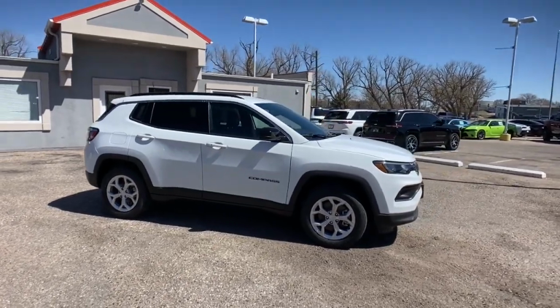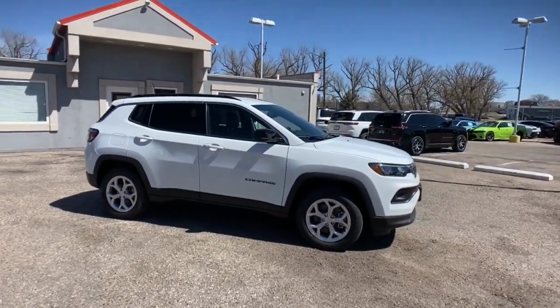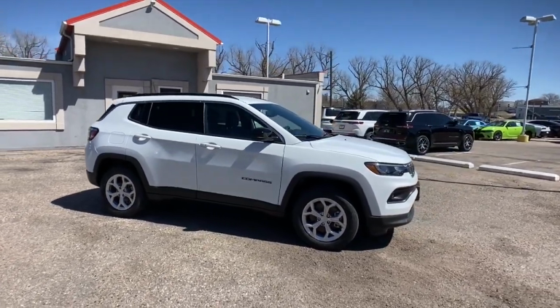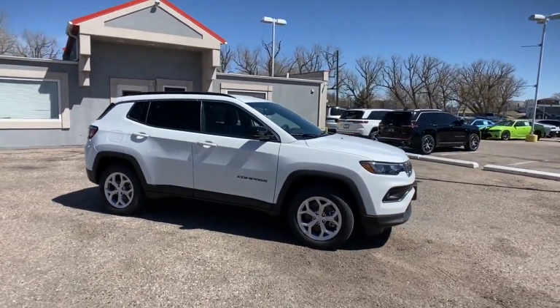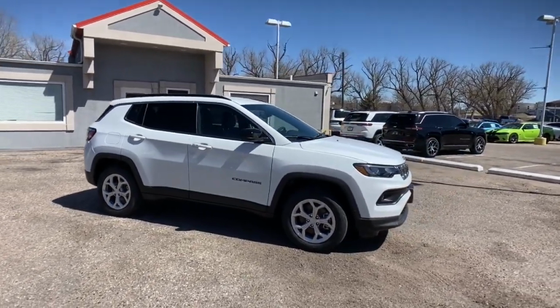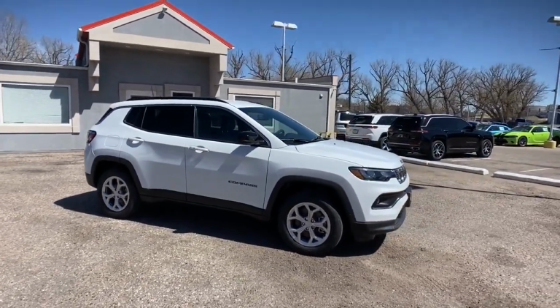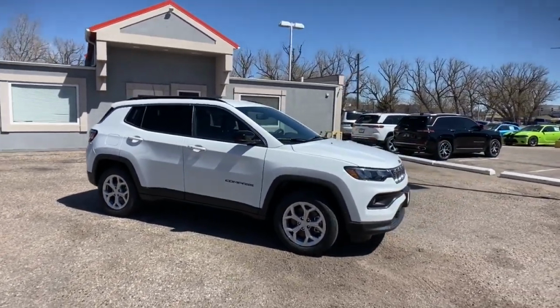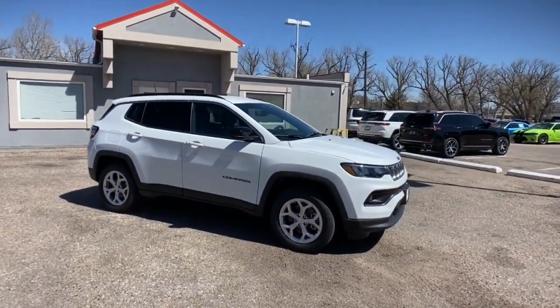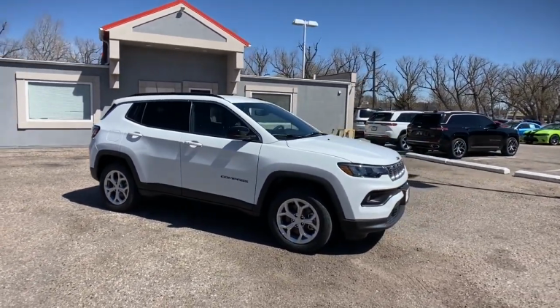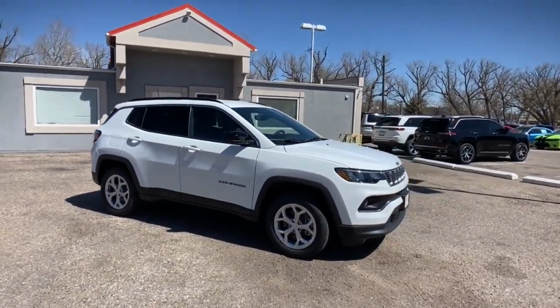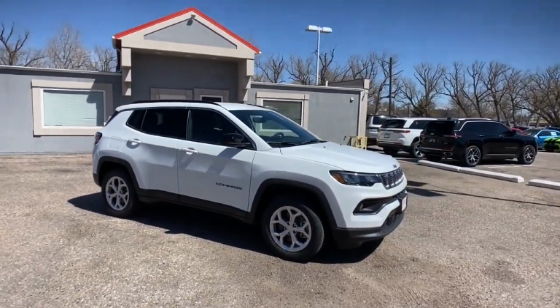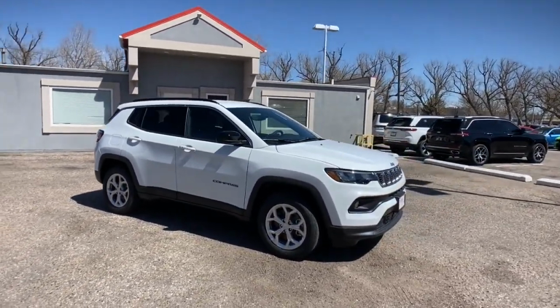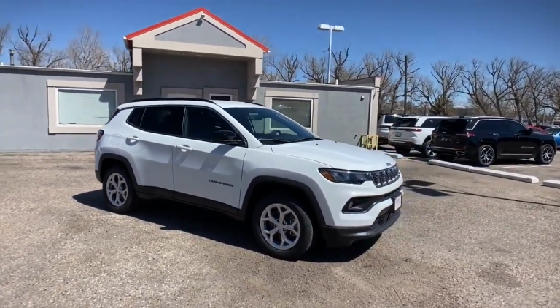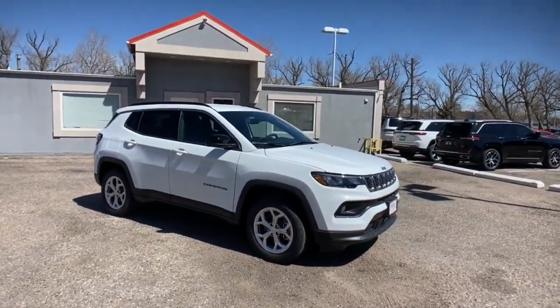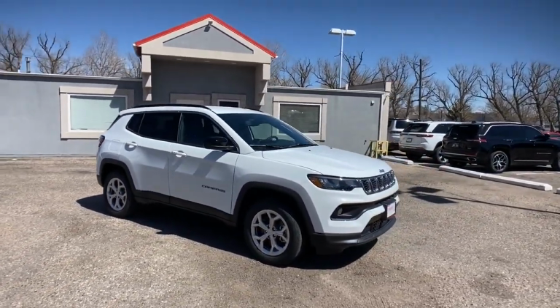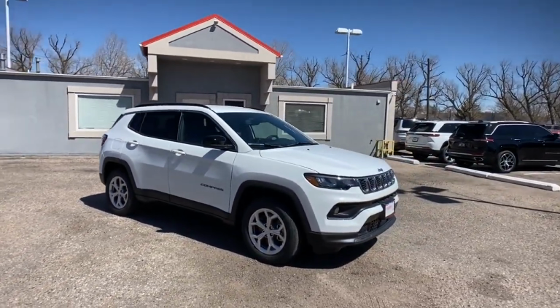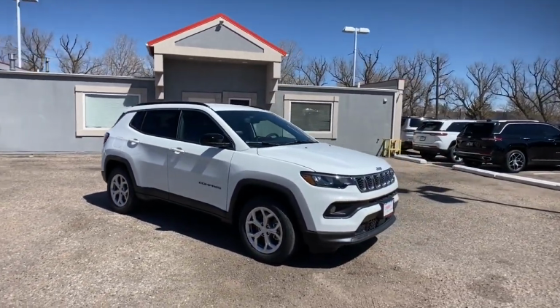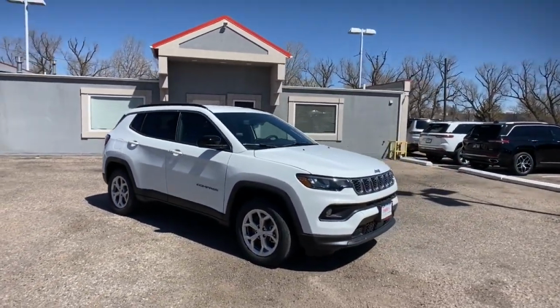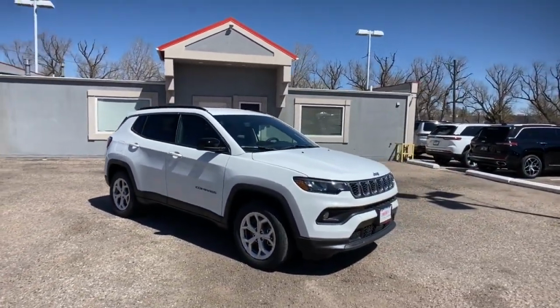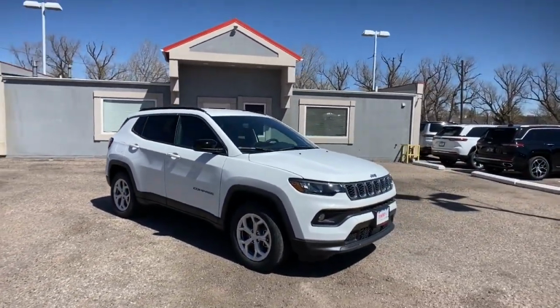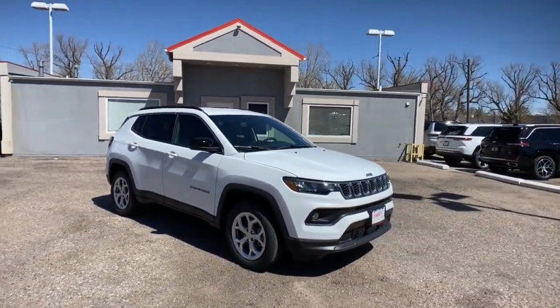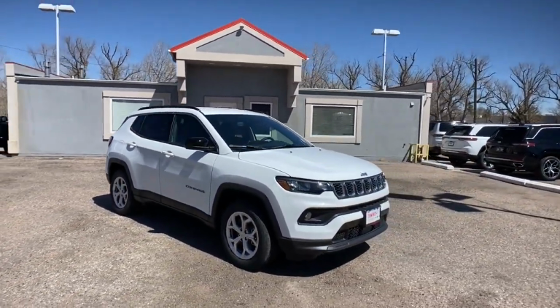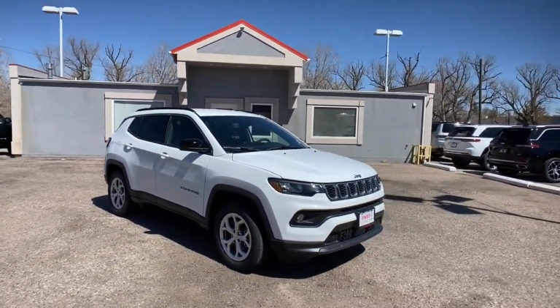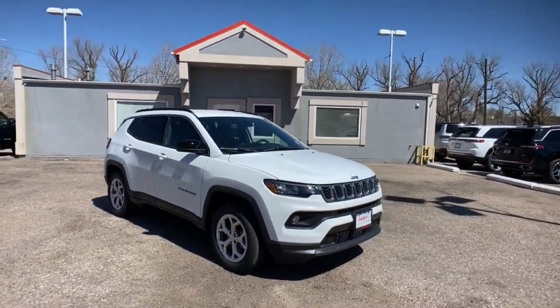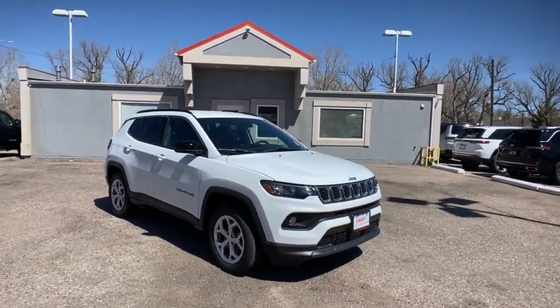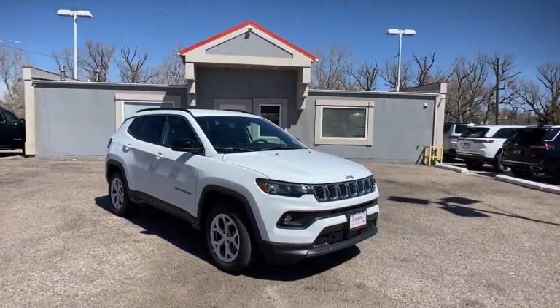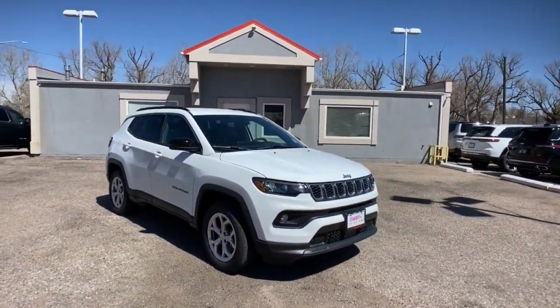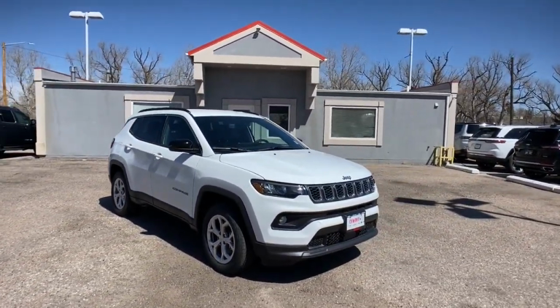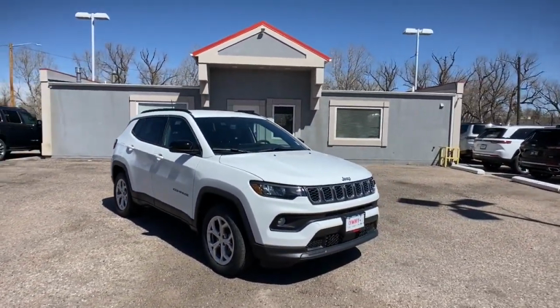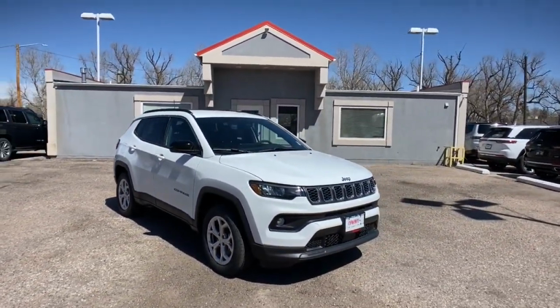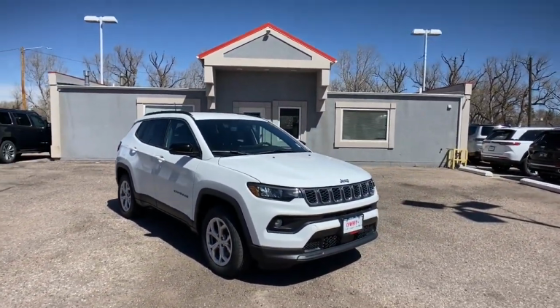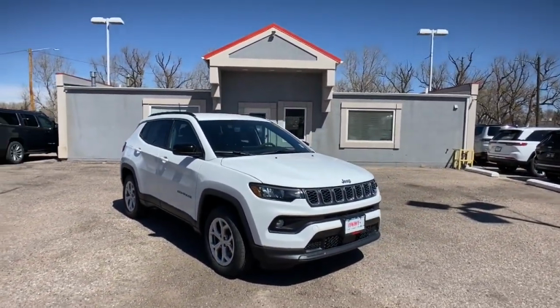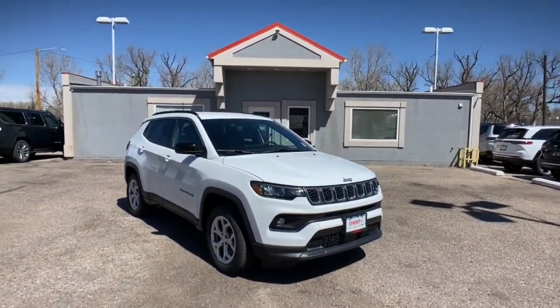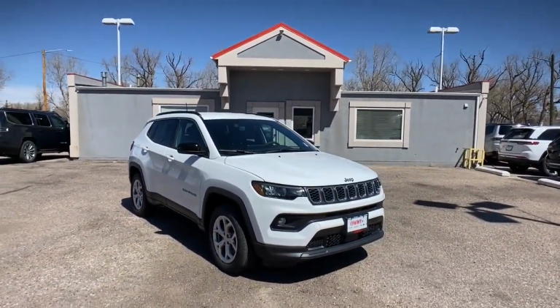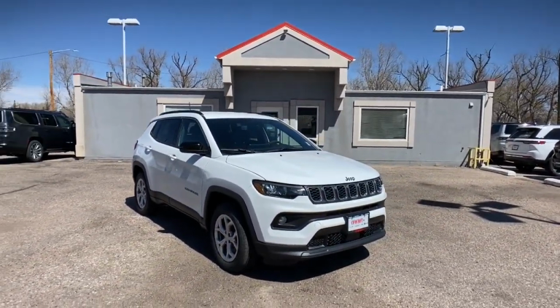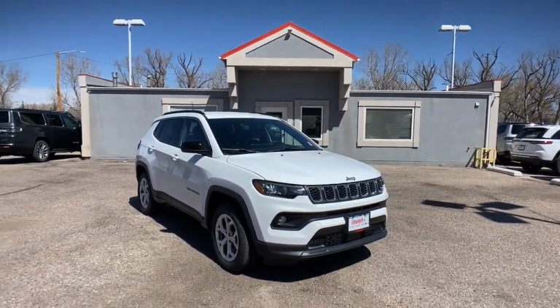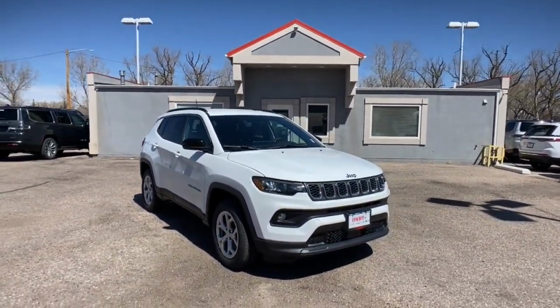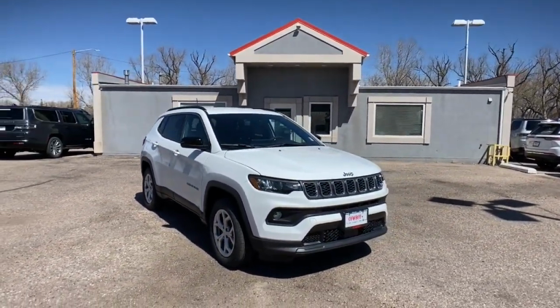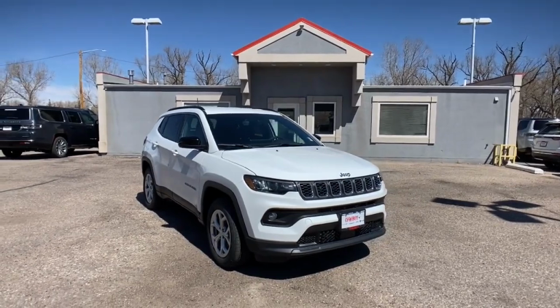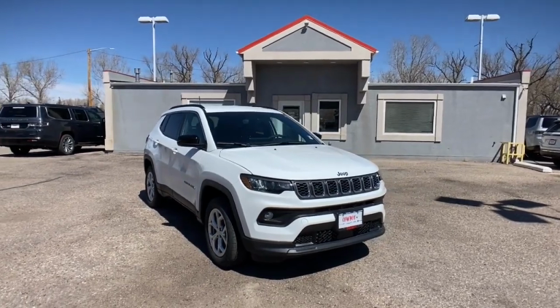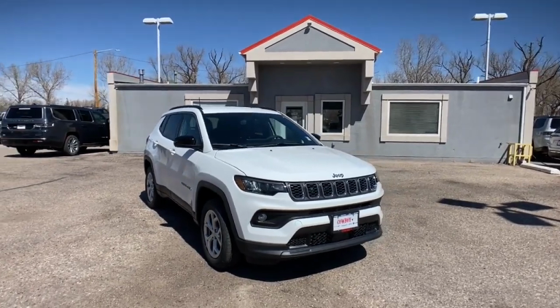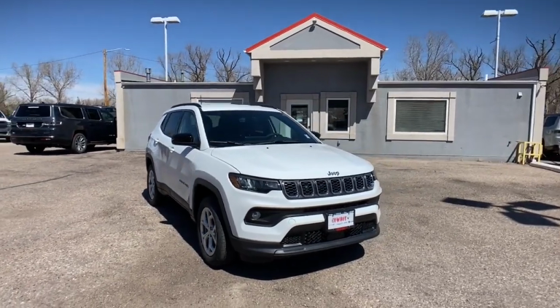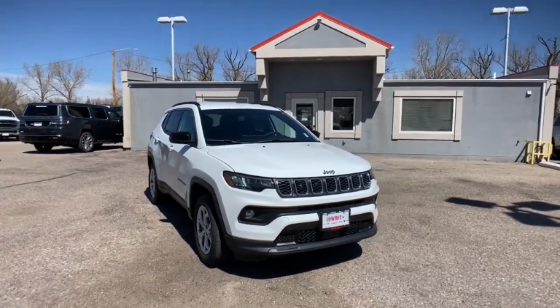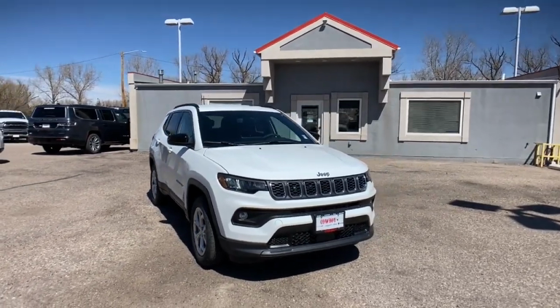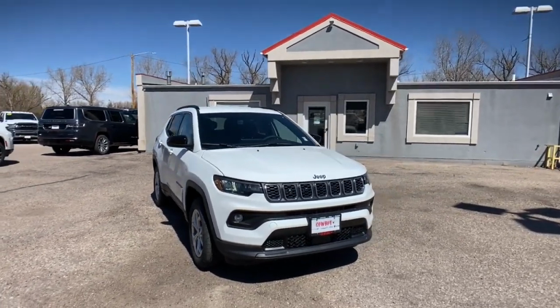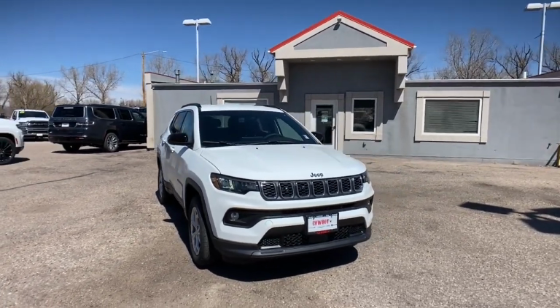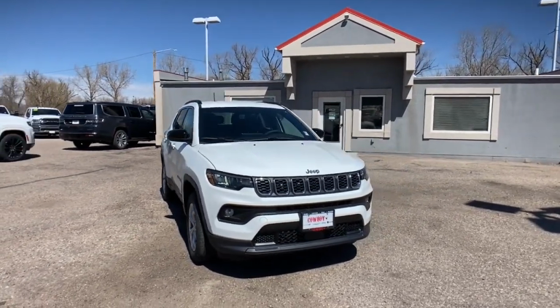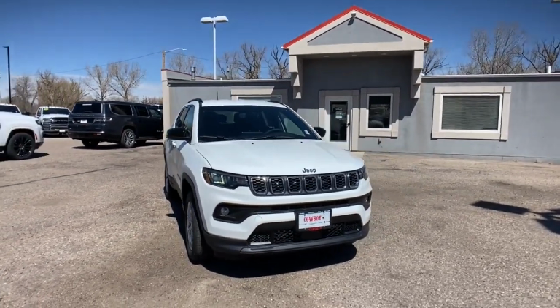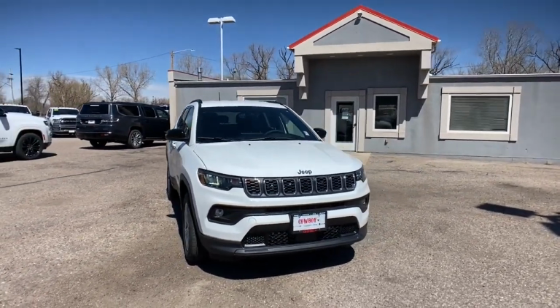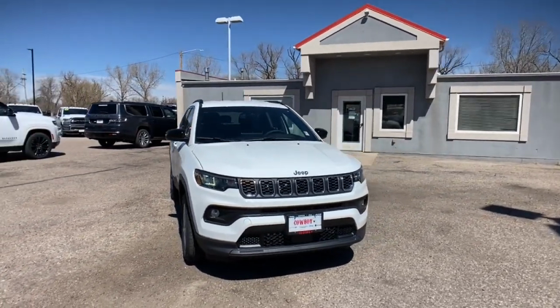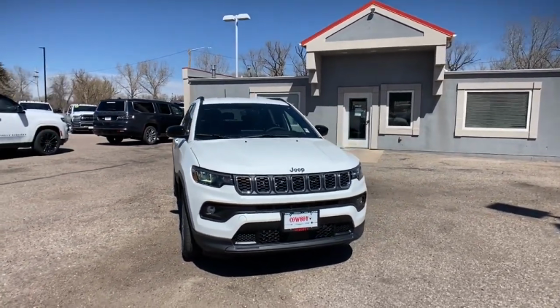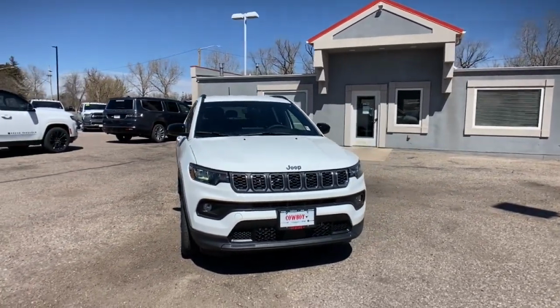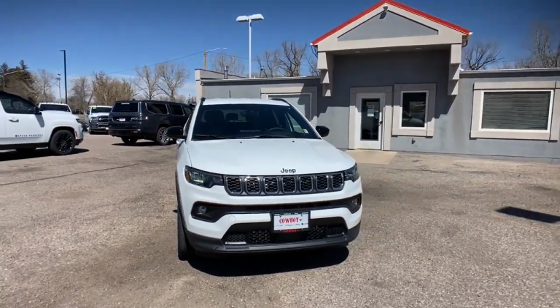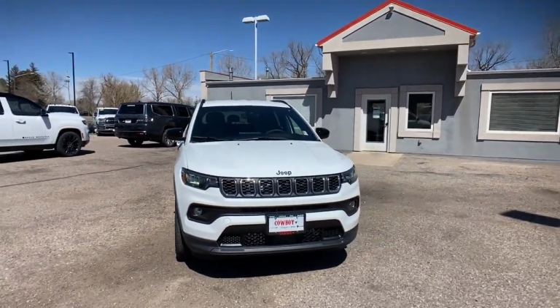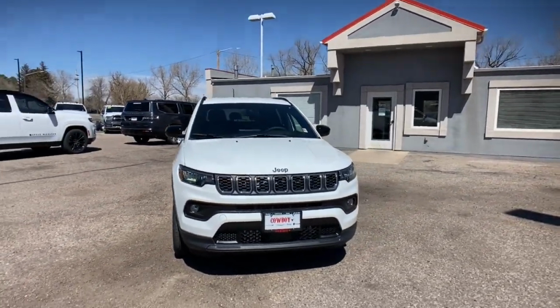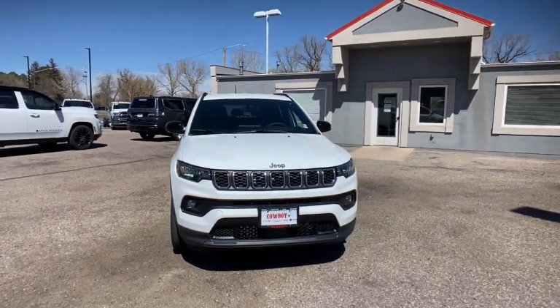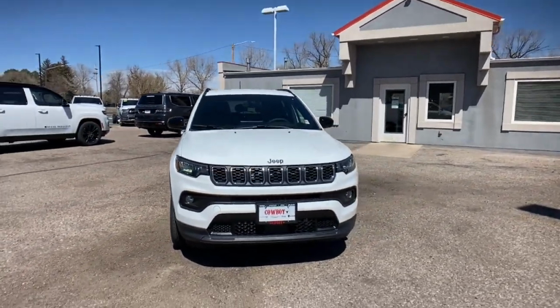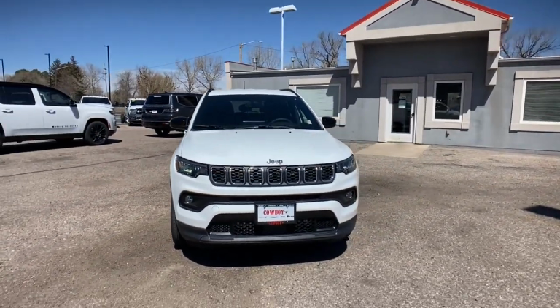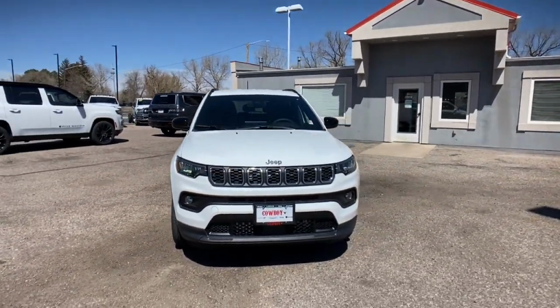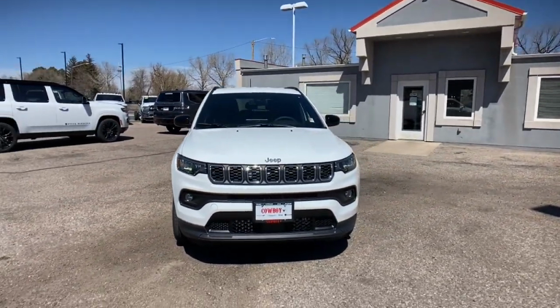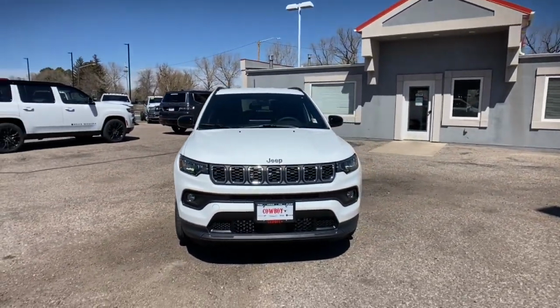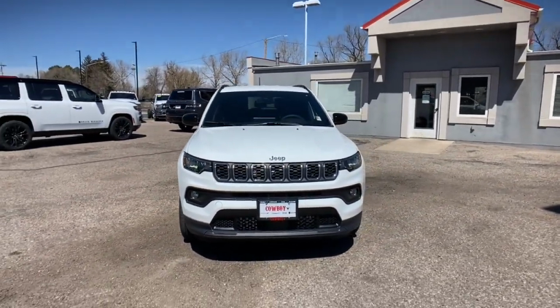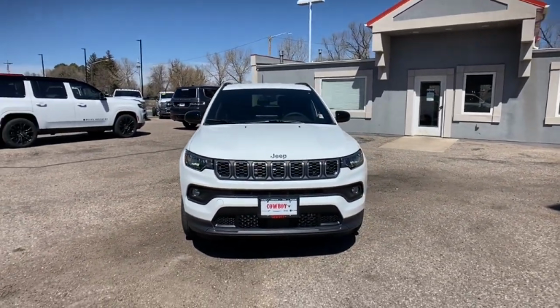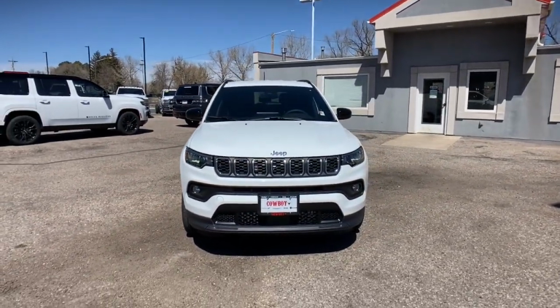Four-wheel drive, heated mirrors, four-cylinder engine. Show them your style in the Compass. Get behind the wheel and go.